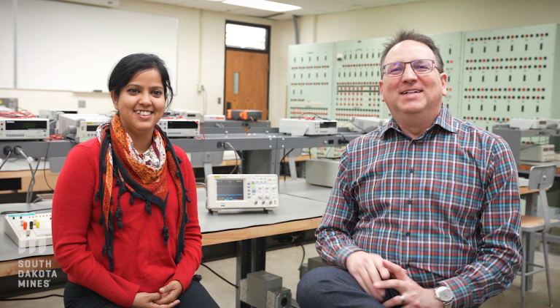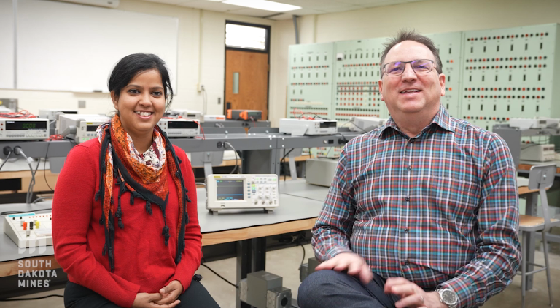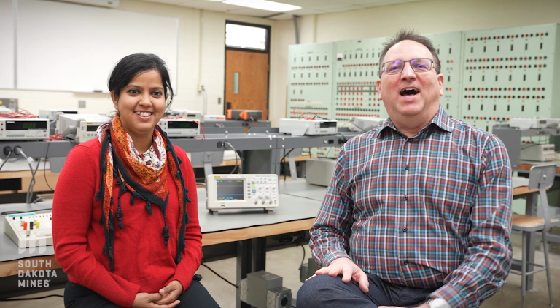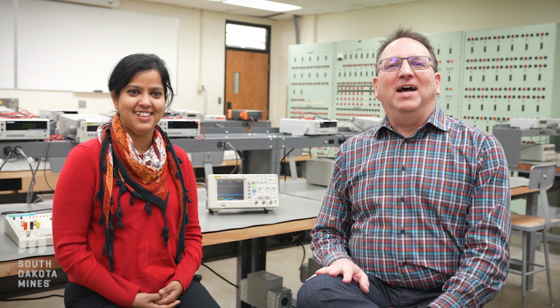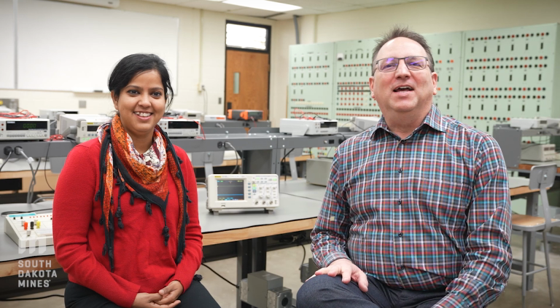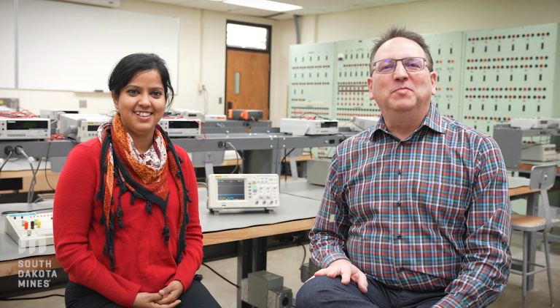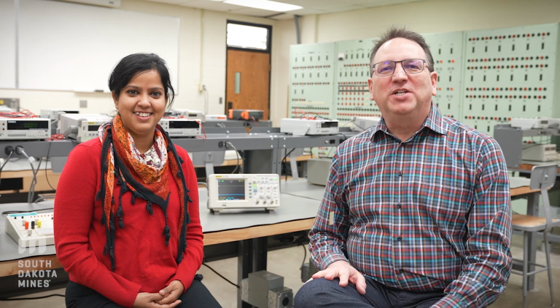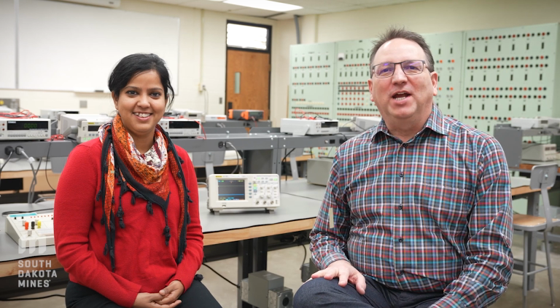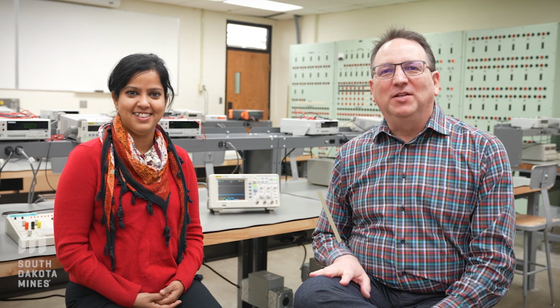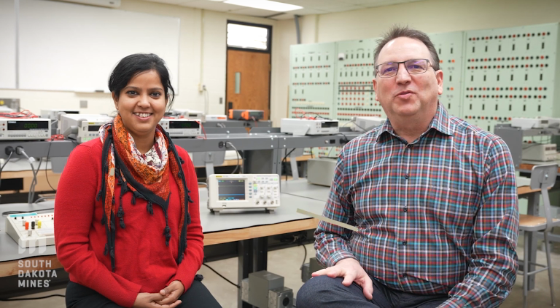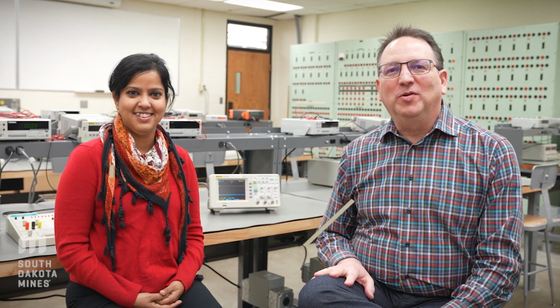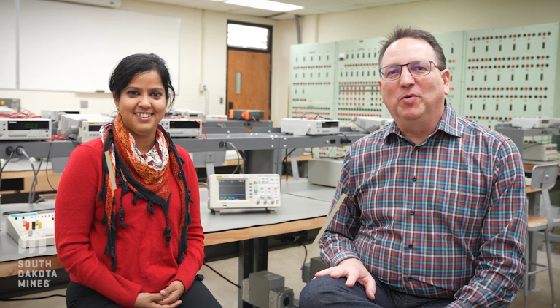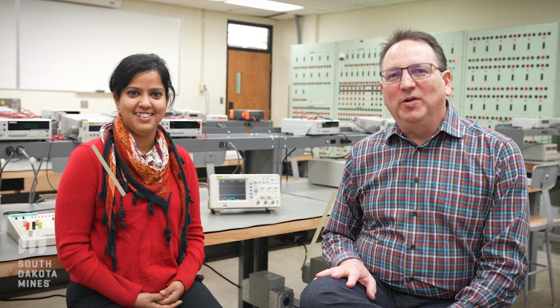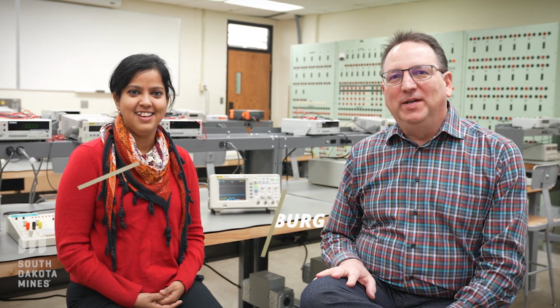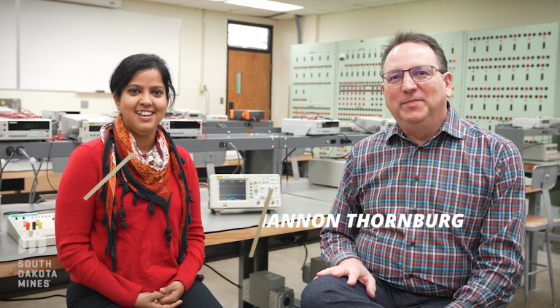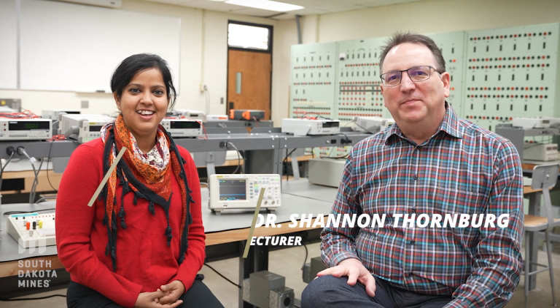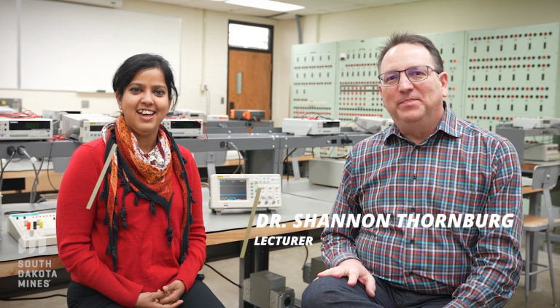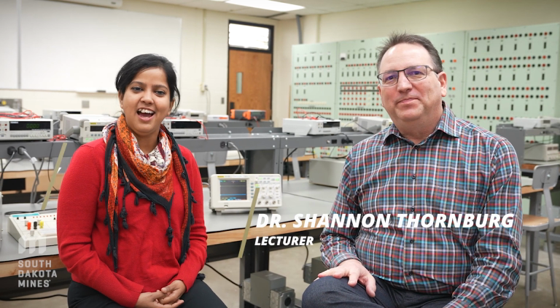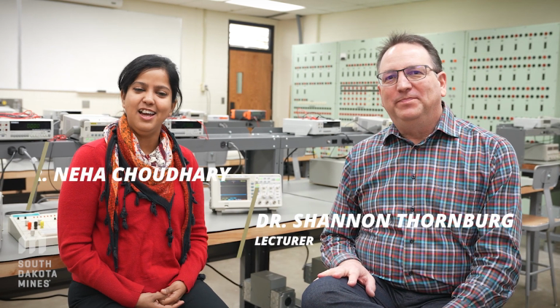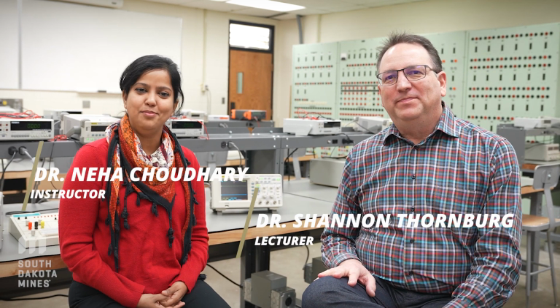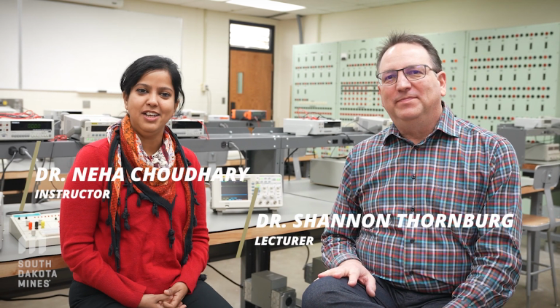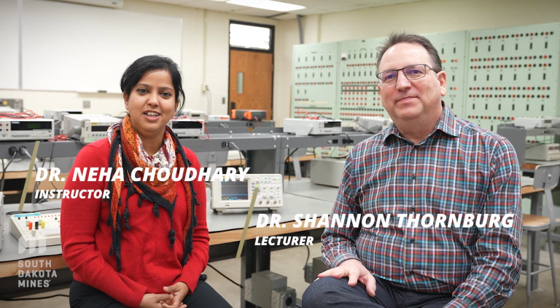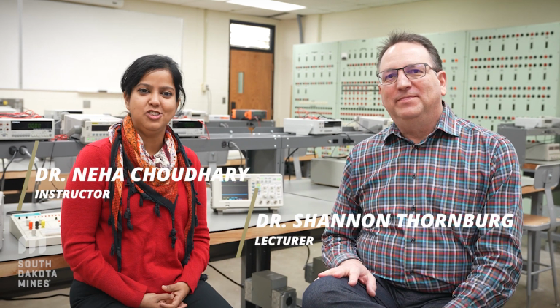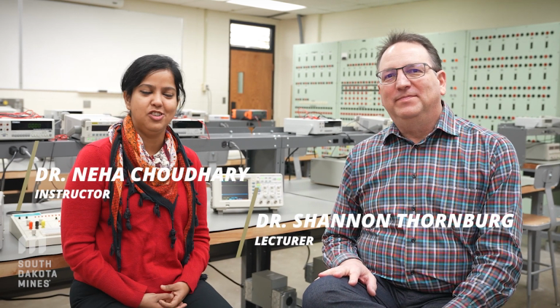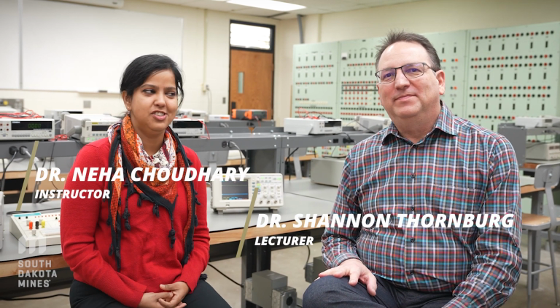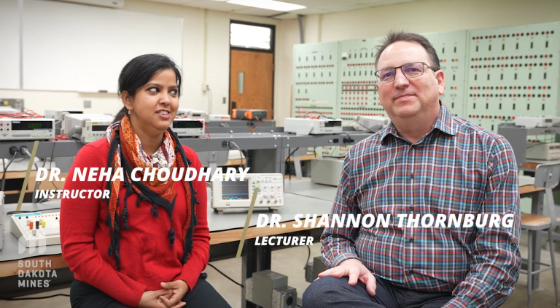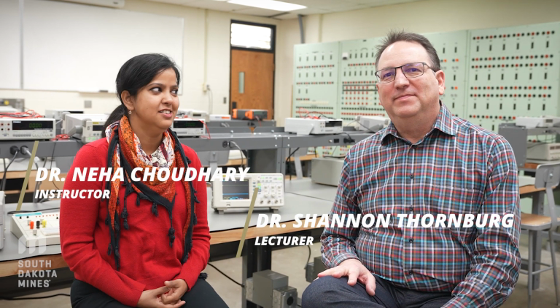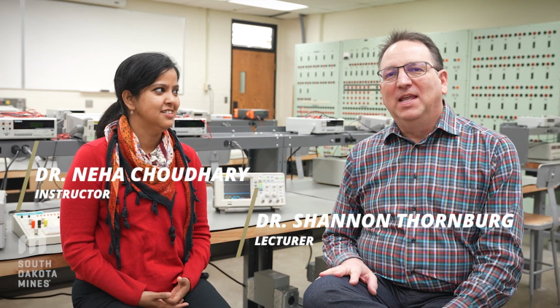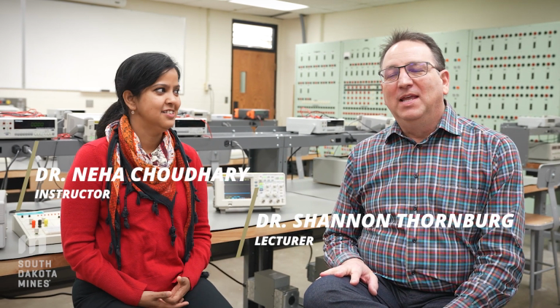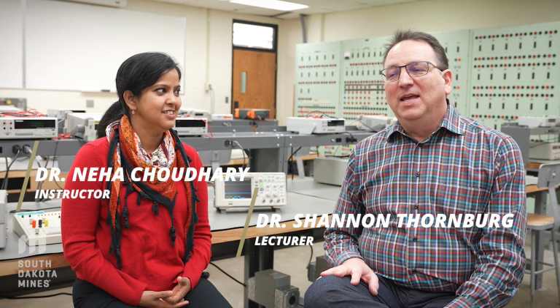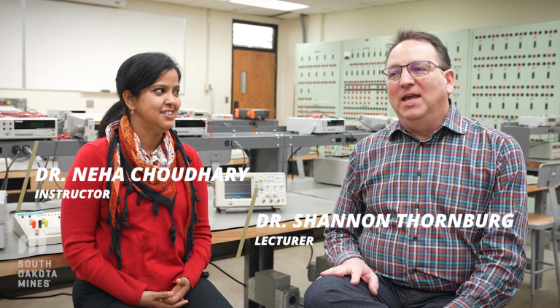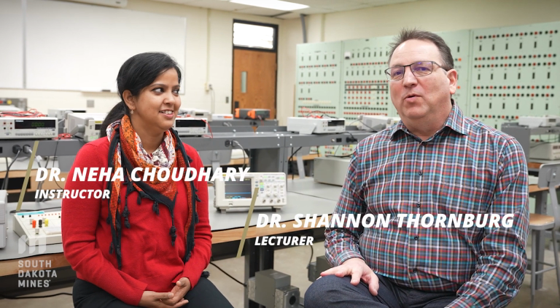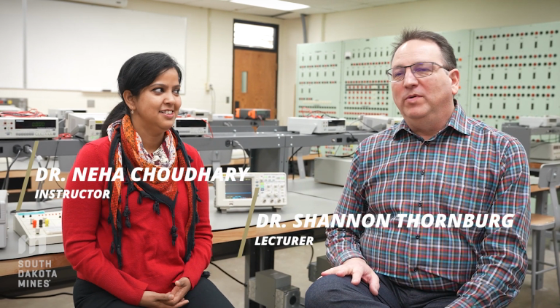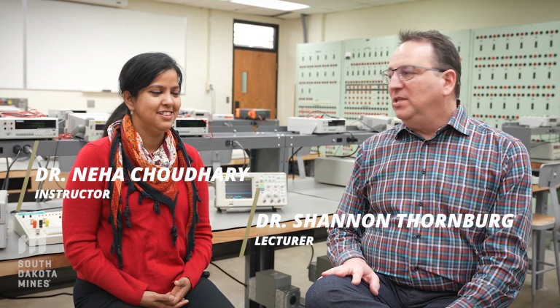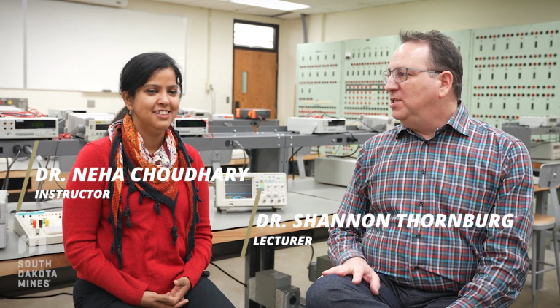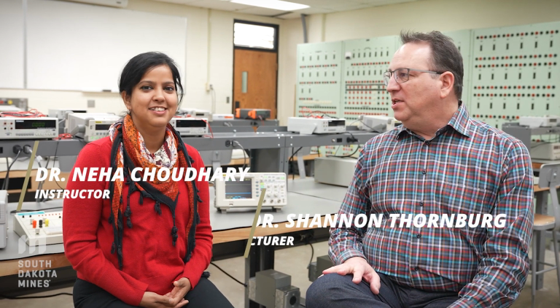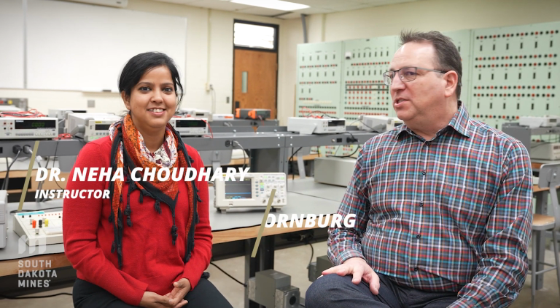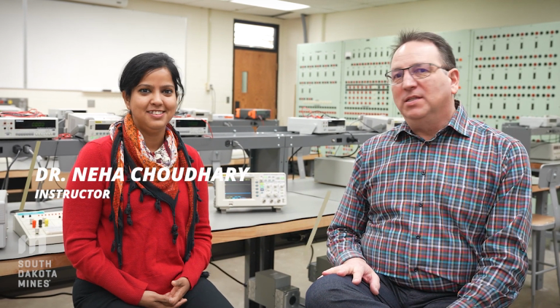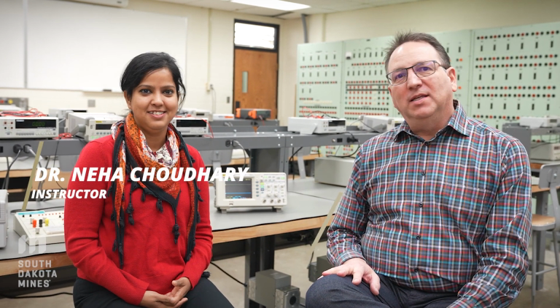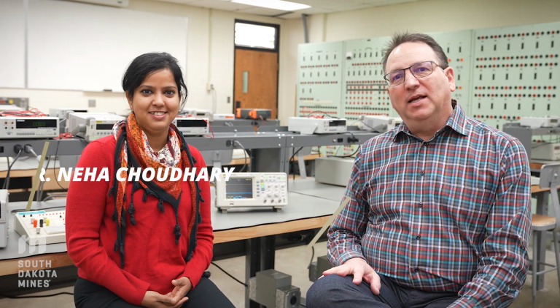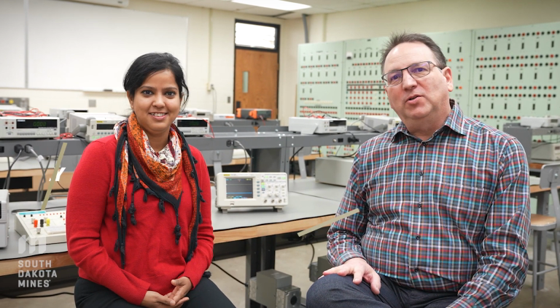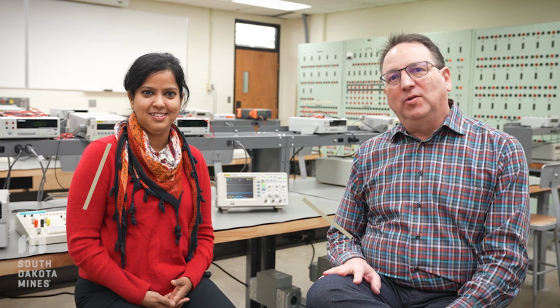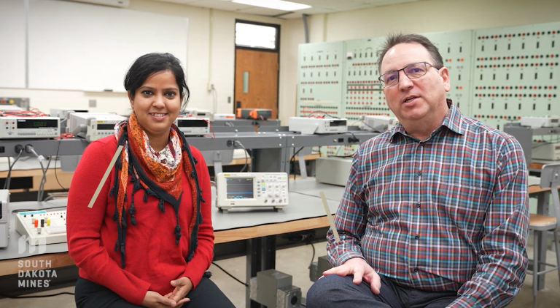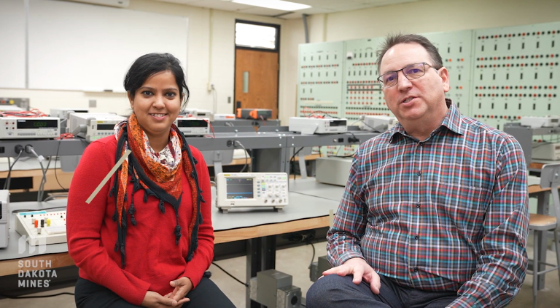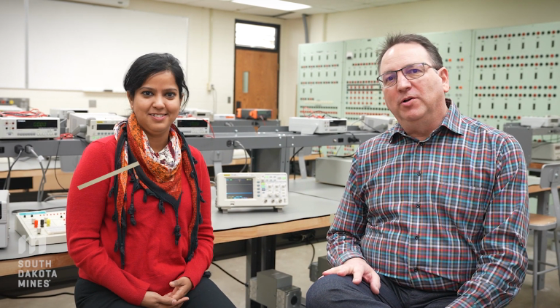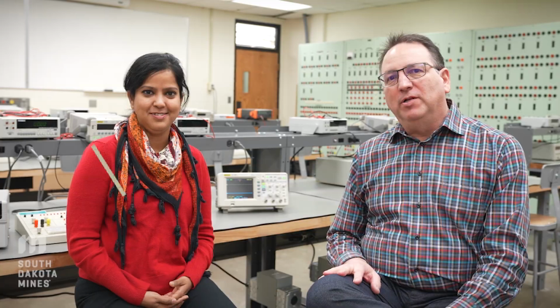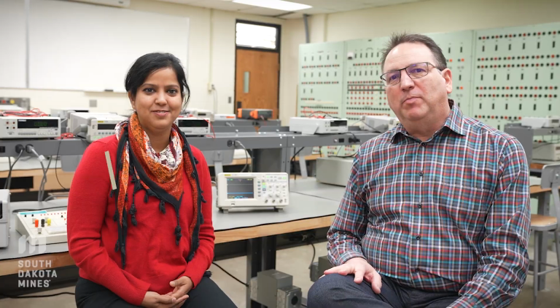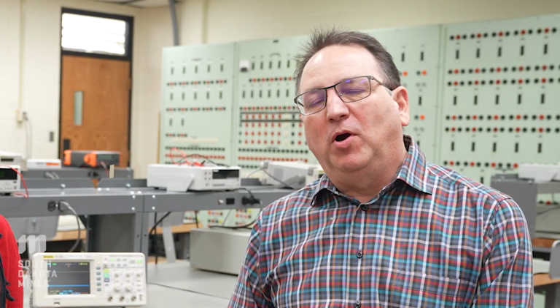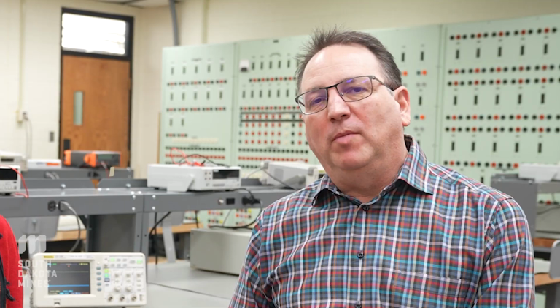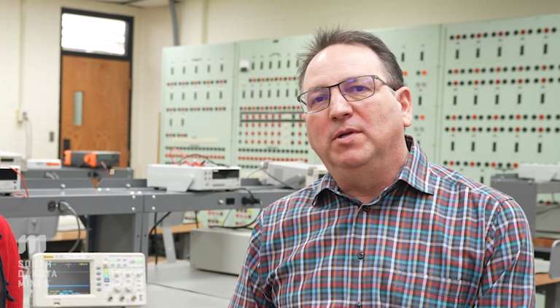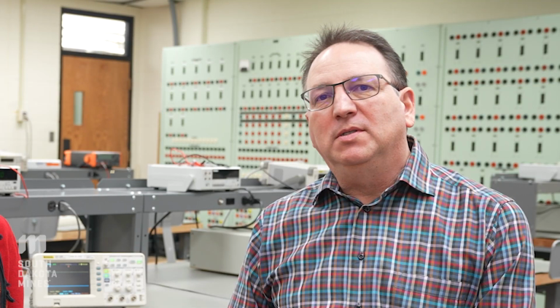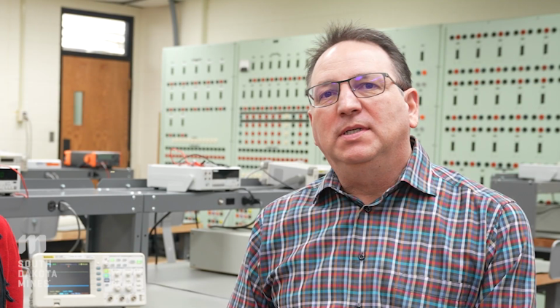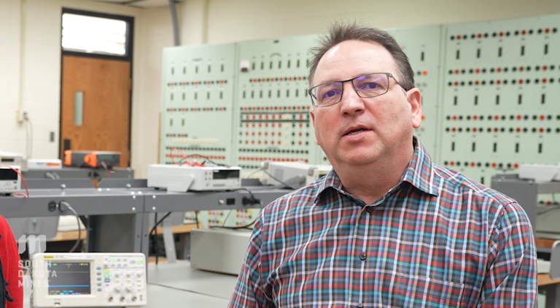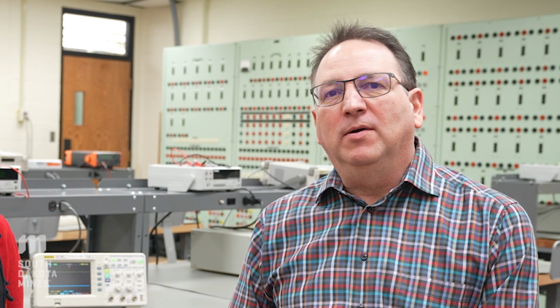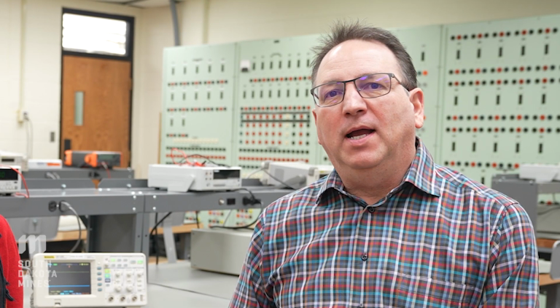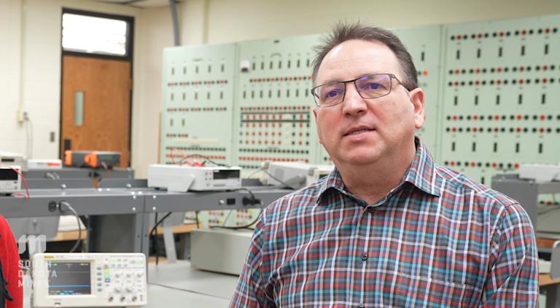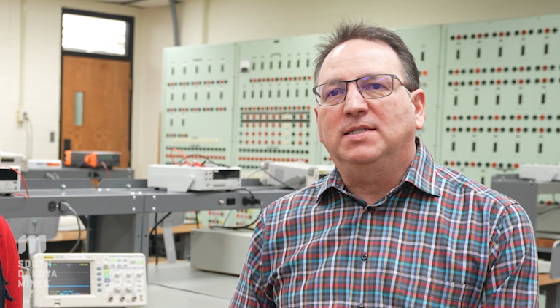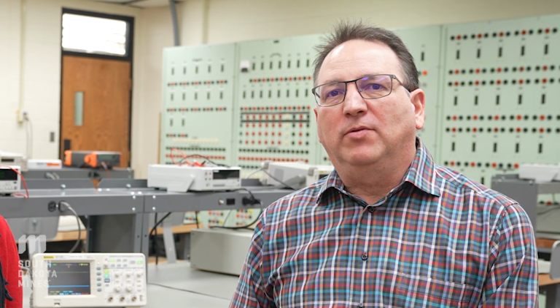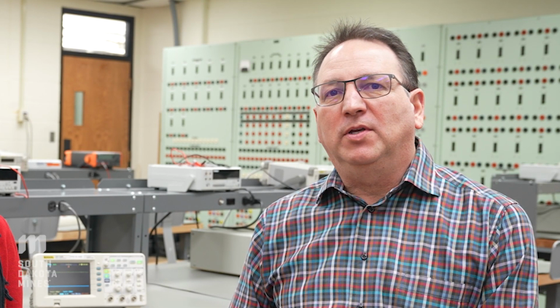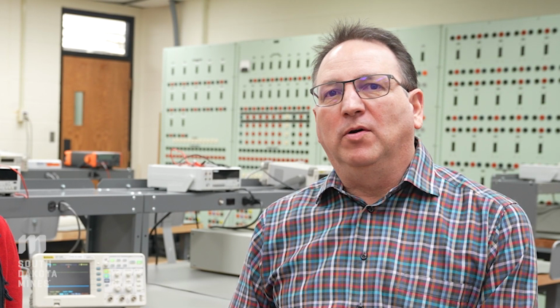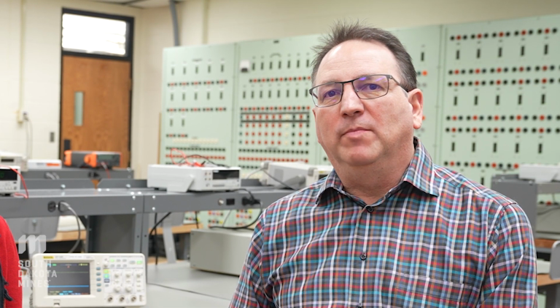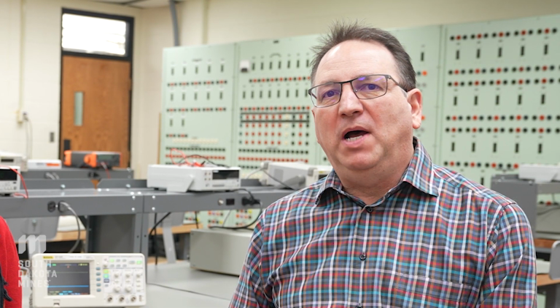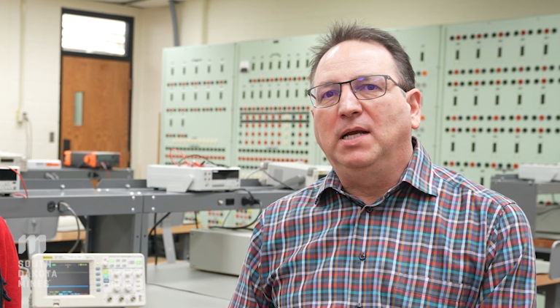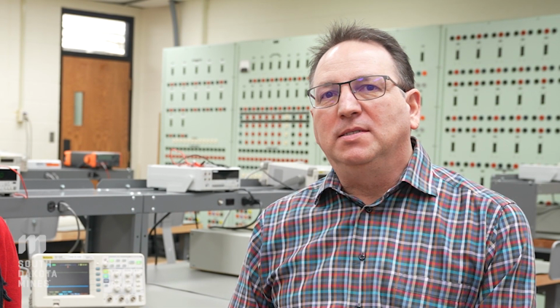Hi, I'm Shannon Thornburg. Hi, I'm Neha Chaudhry. And we teach in the electrical engineering department here at South Dakota Mines.